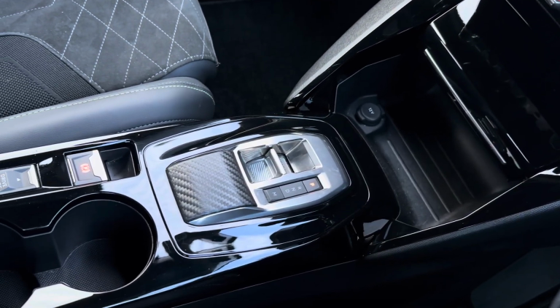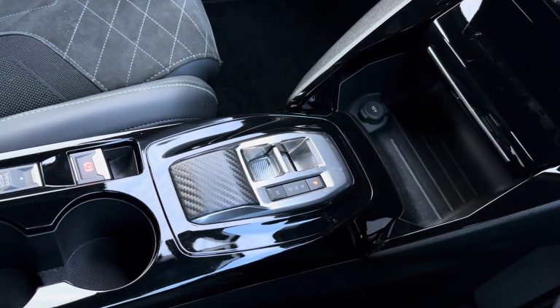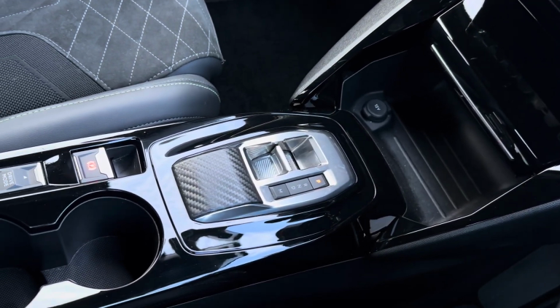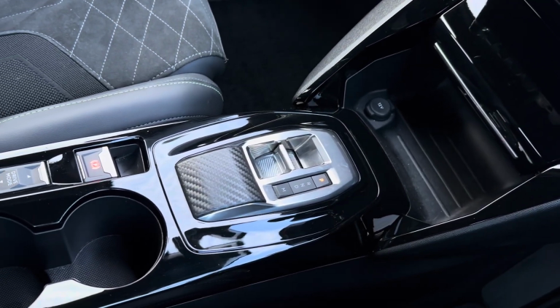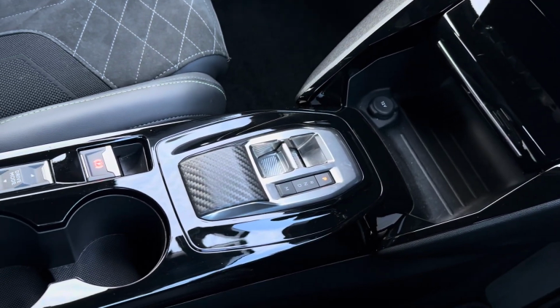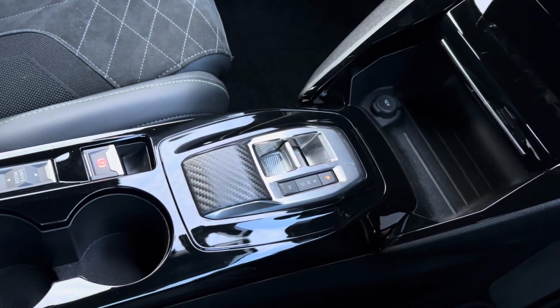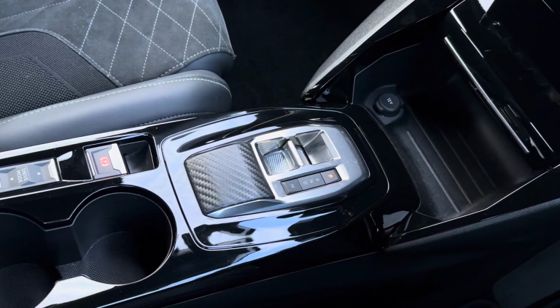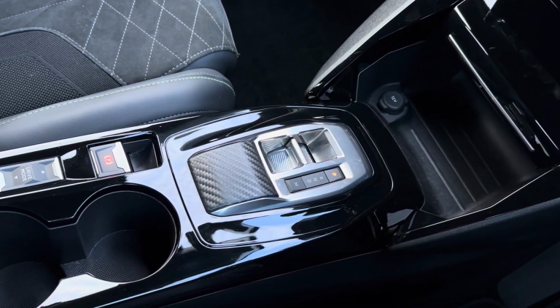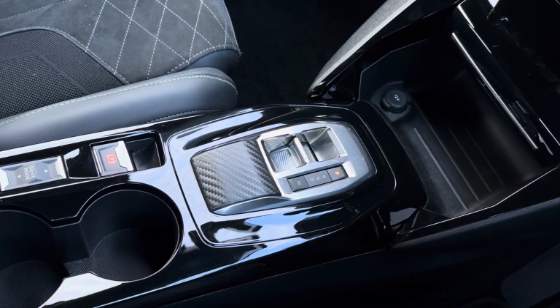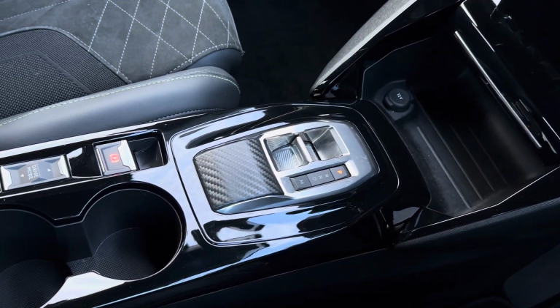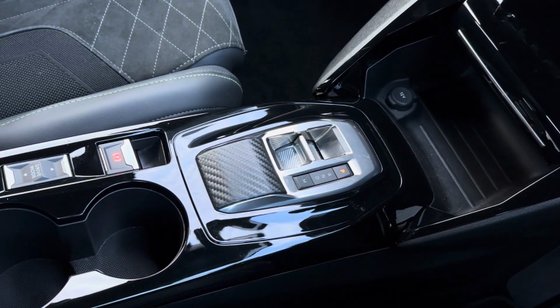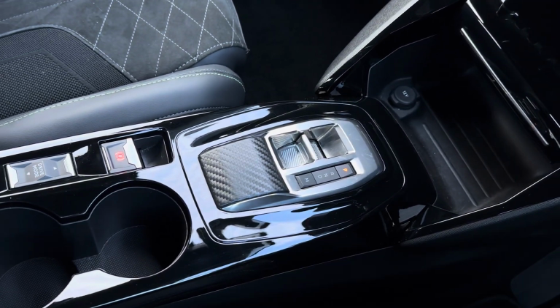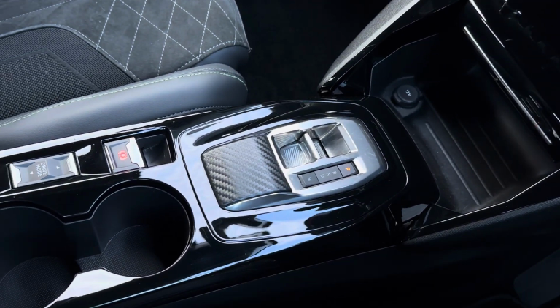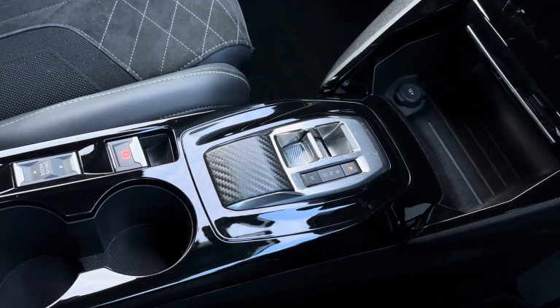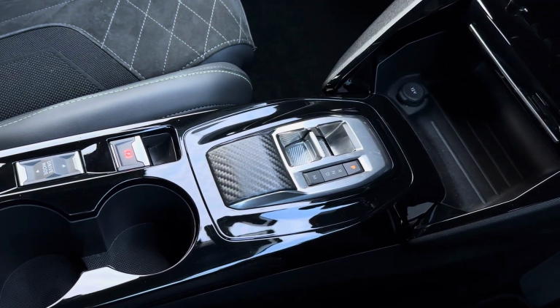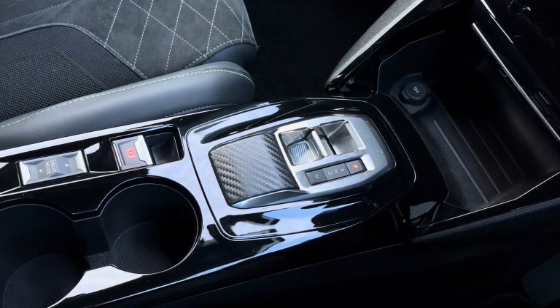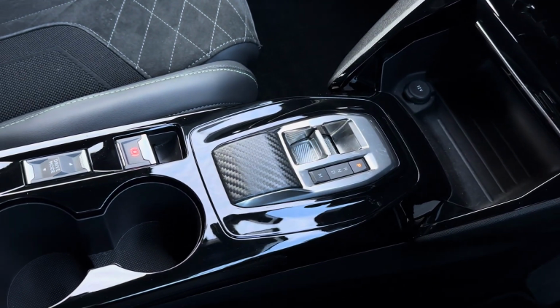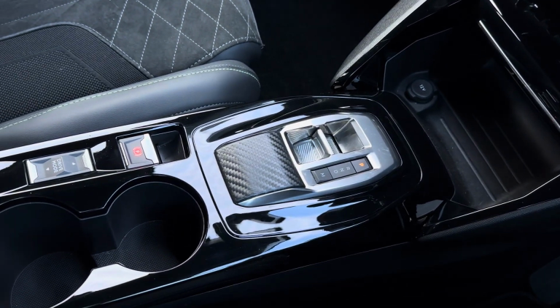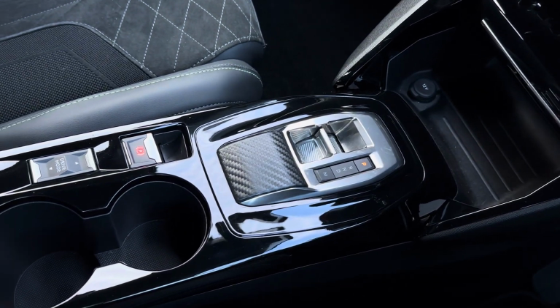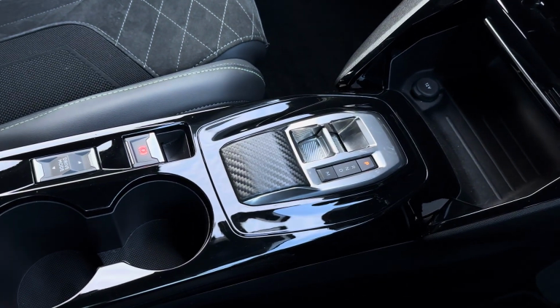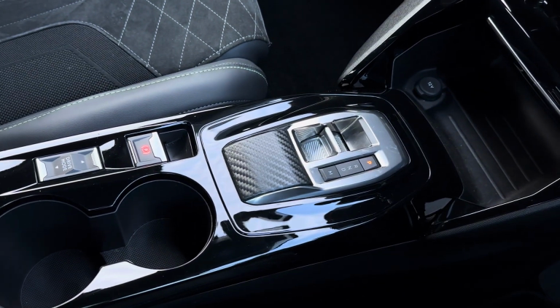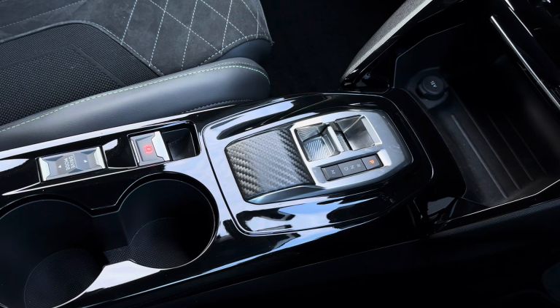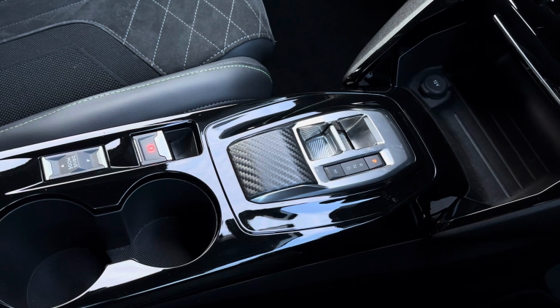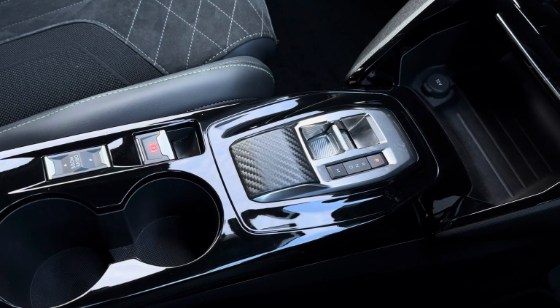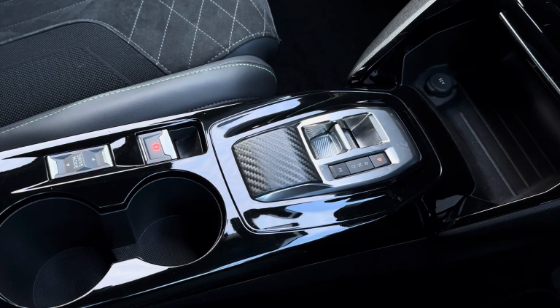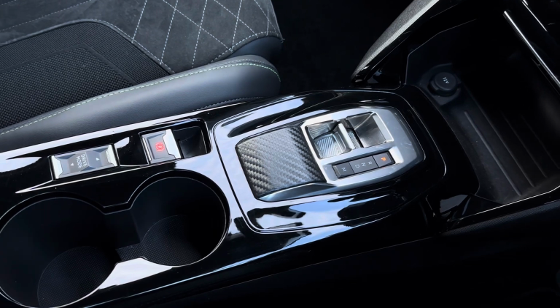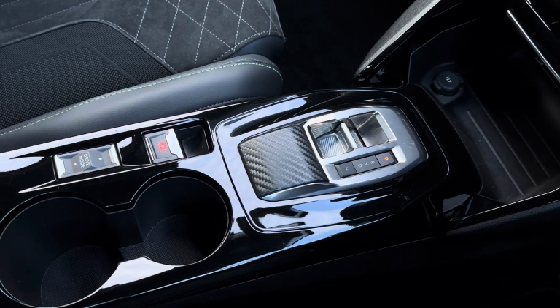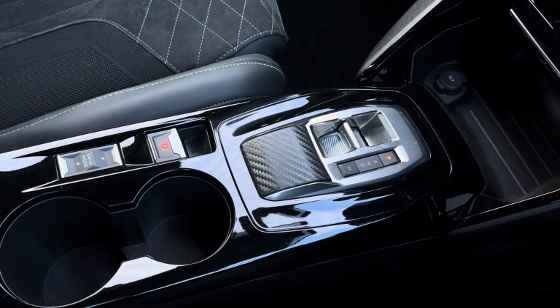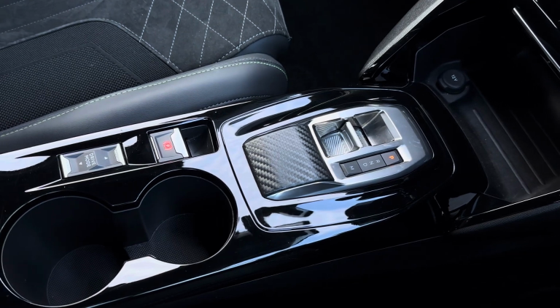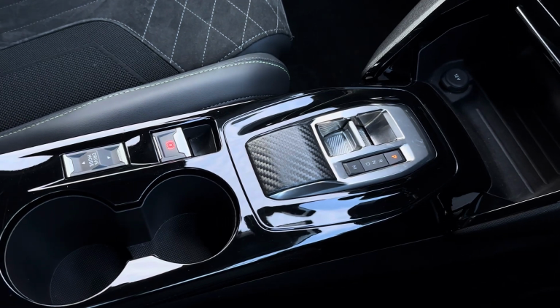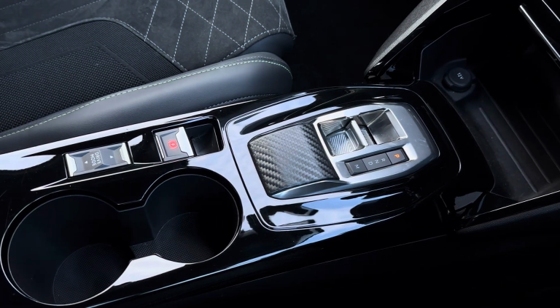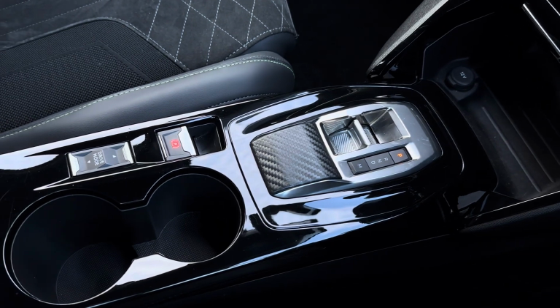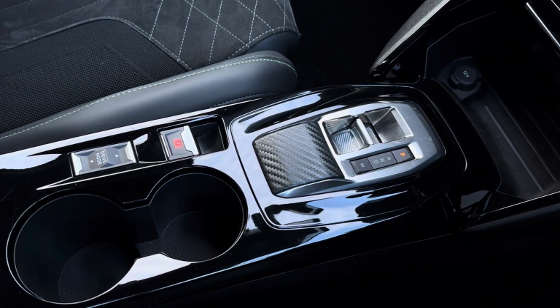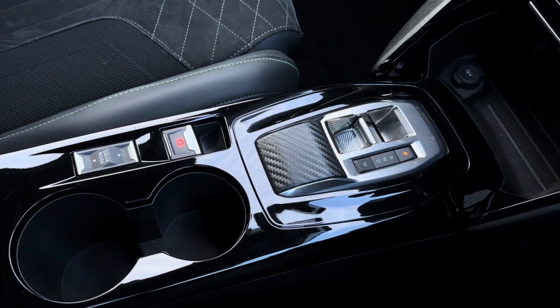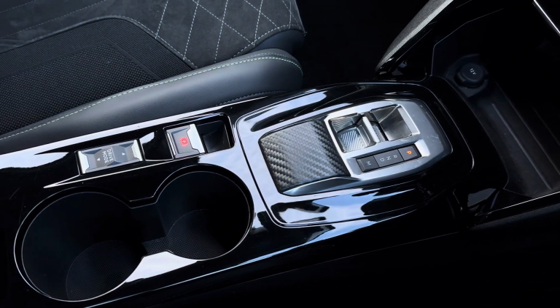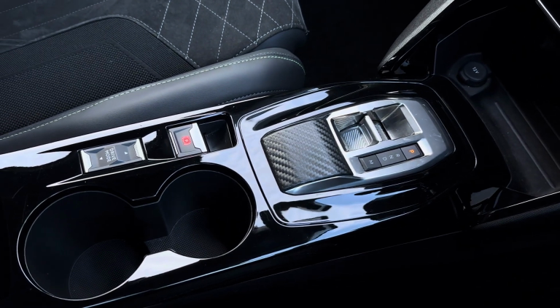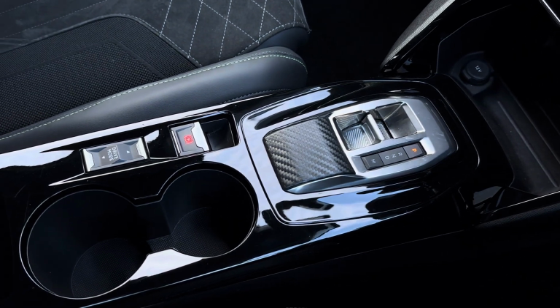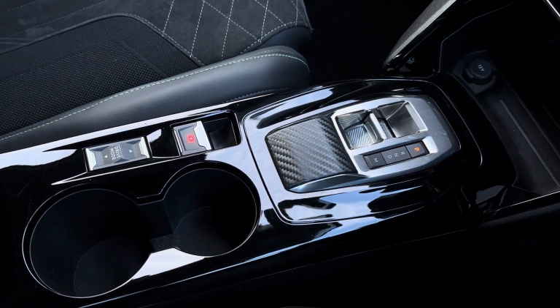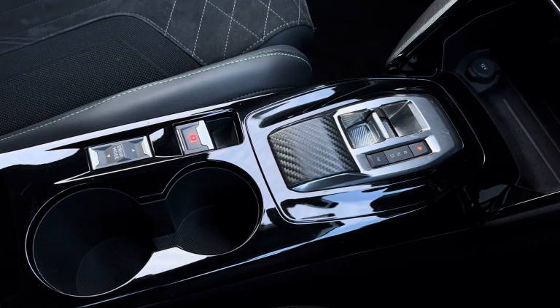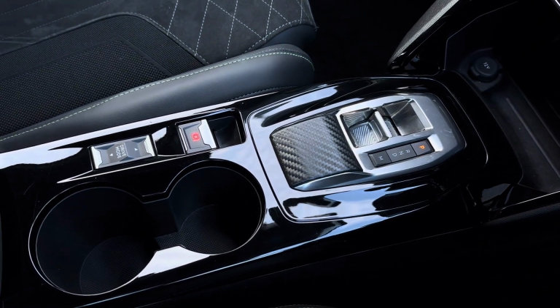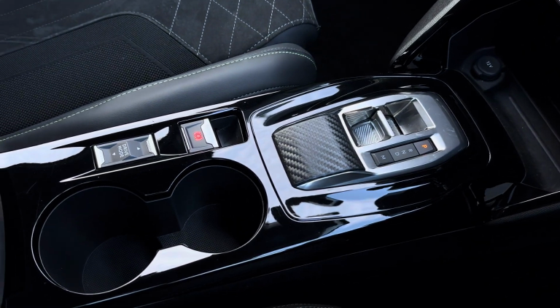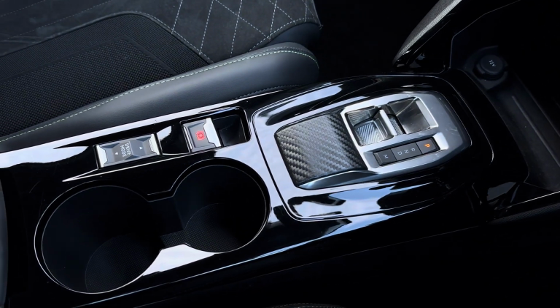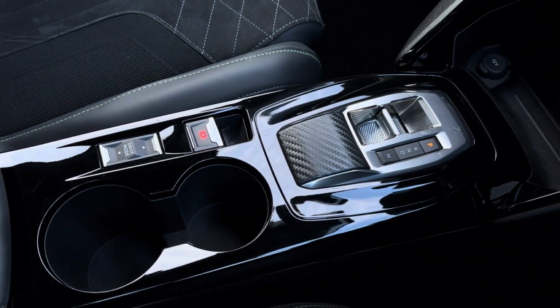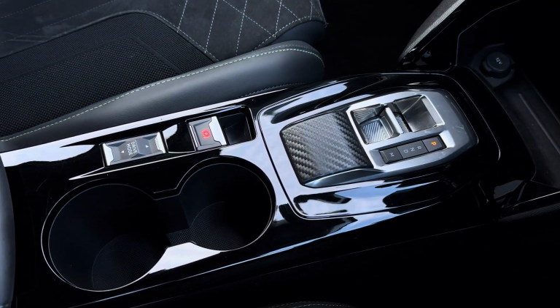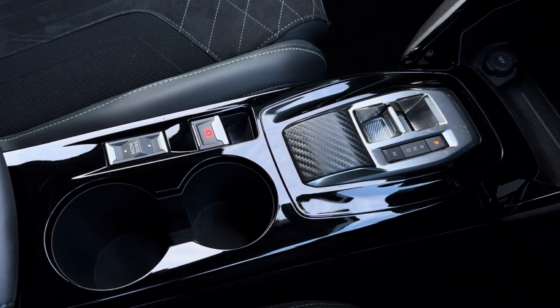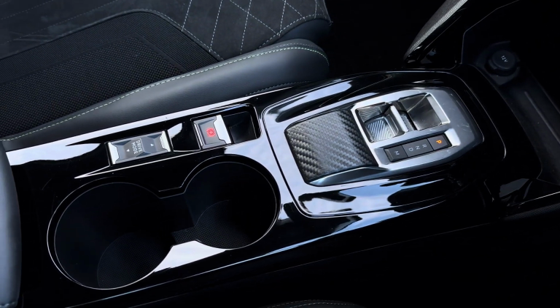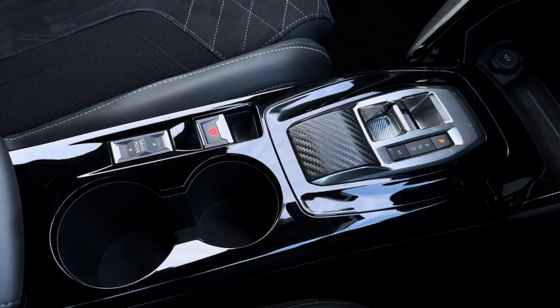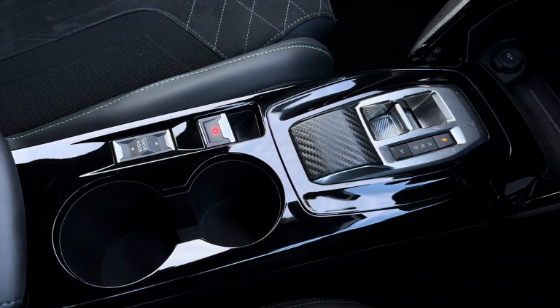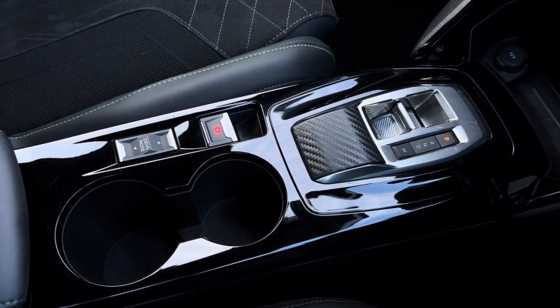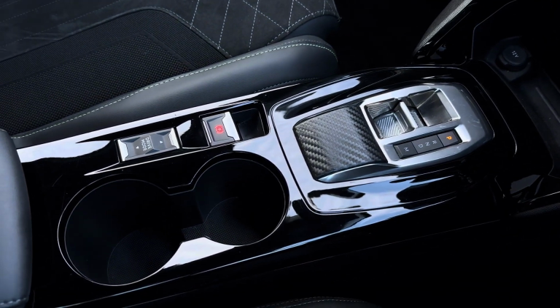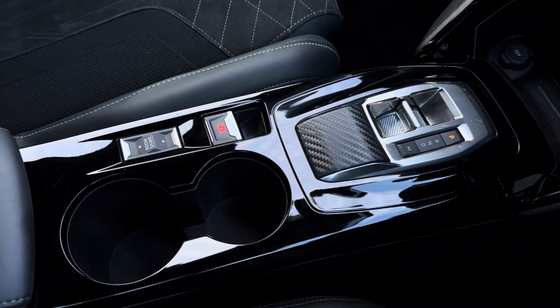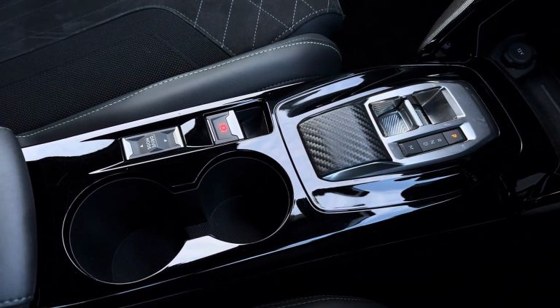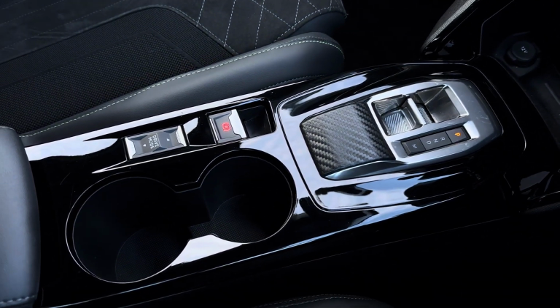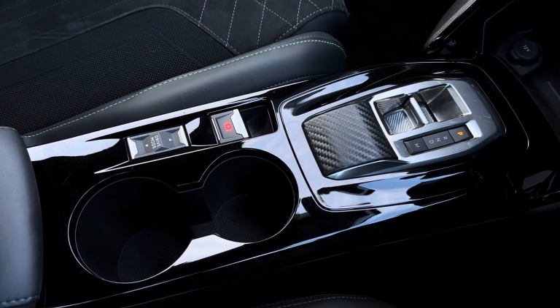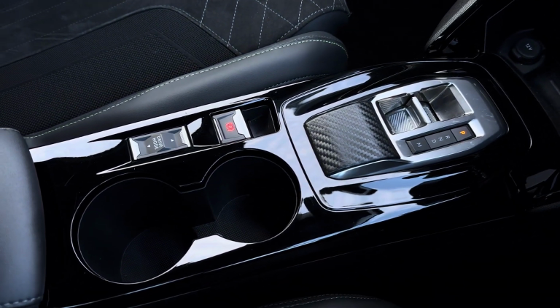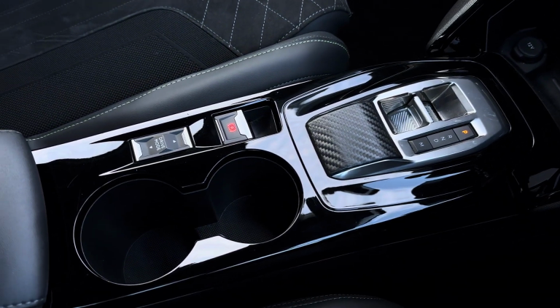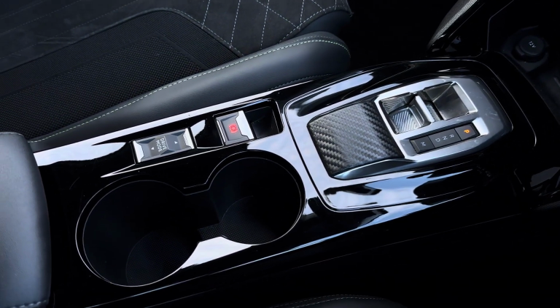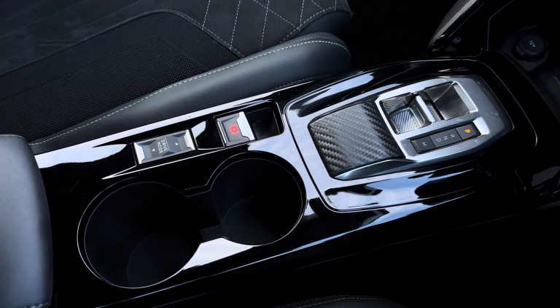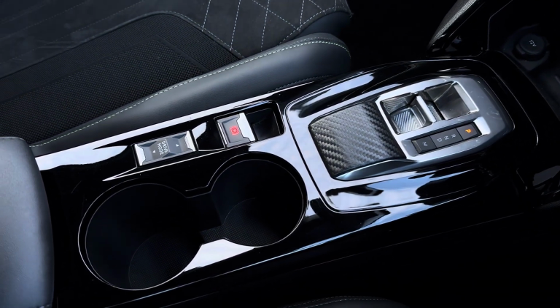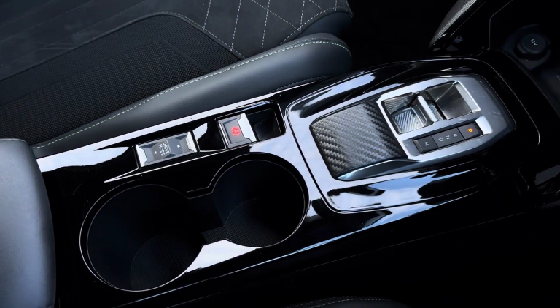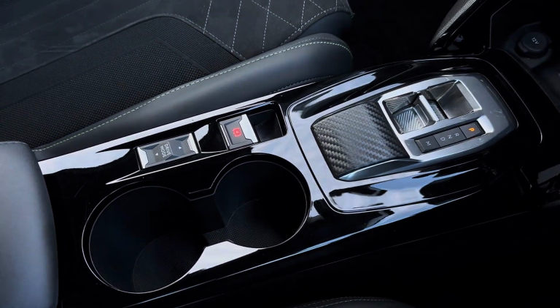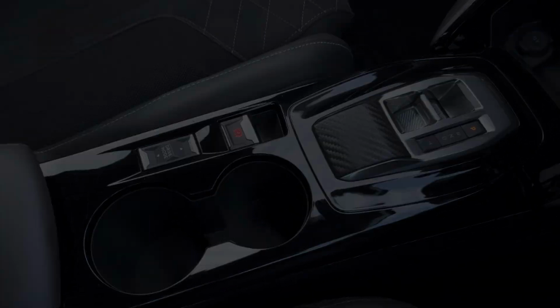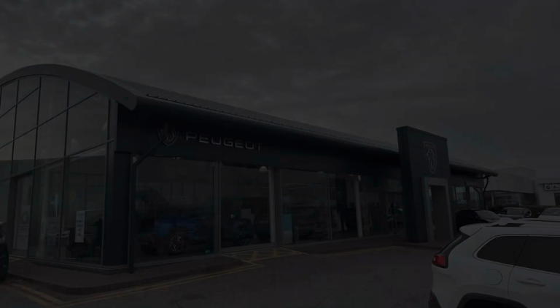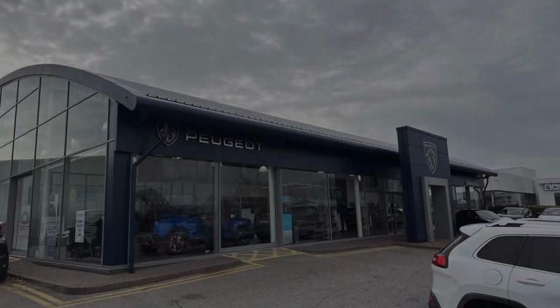And just below you will find your 12-volt power outlet, along with your auto gear selection, drive mode select, cup holders, and small storage pocket.